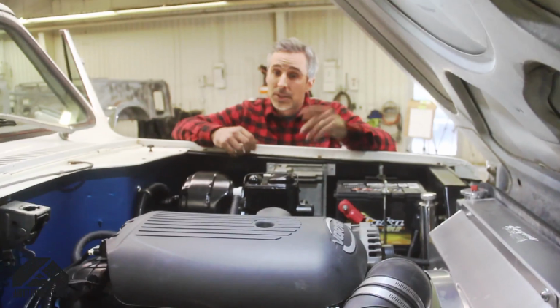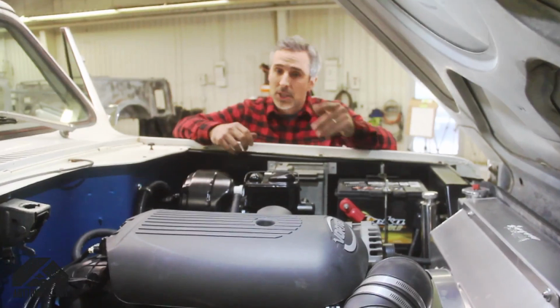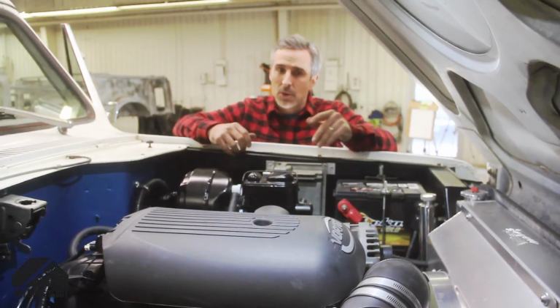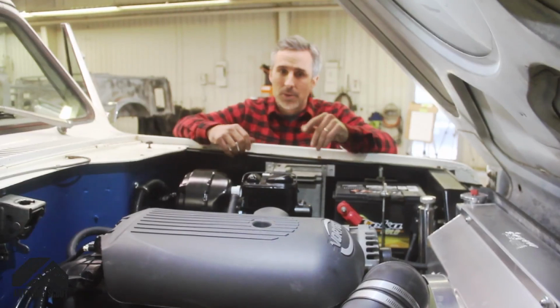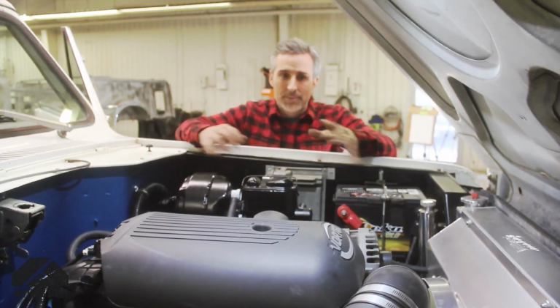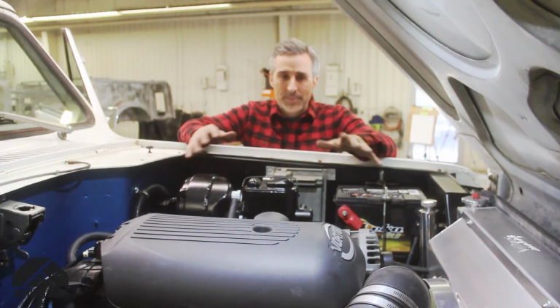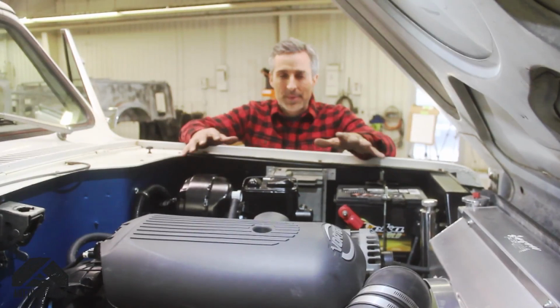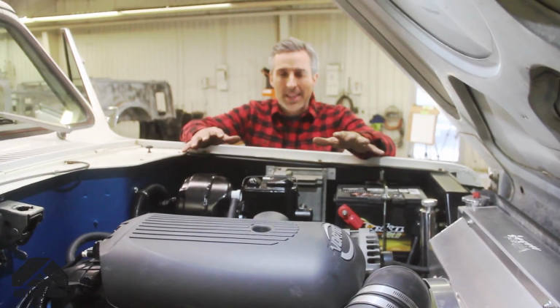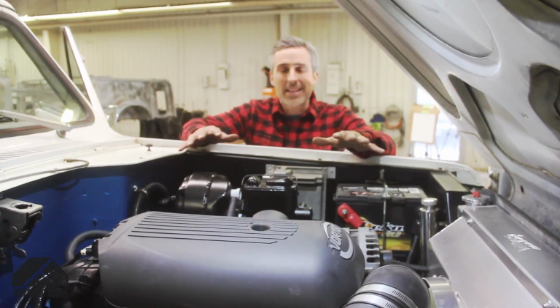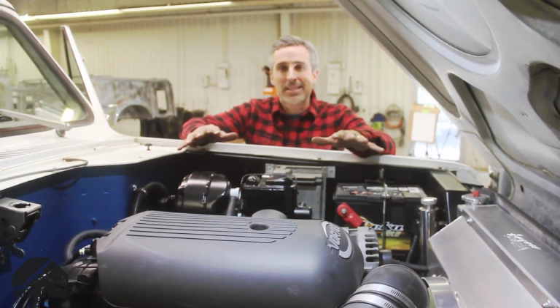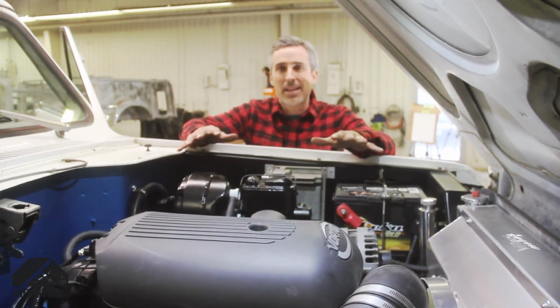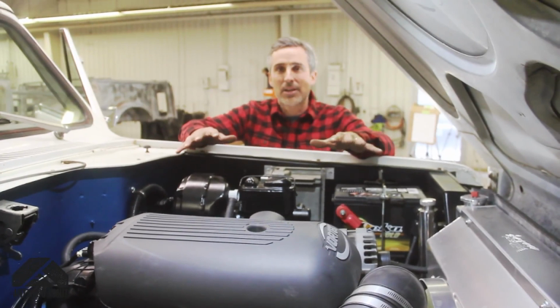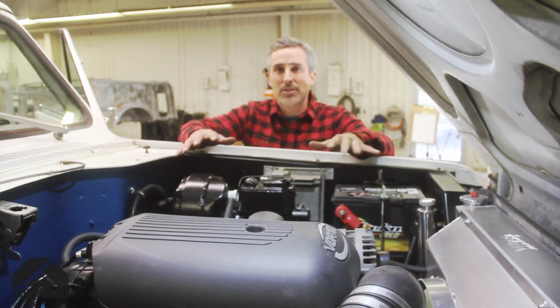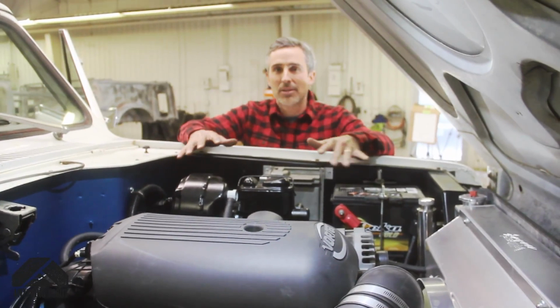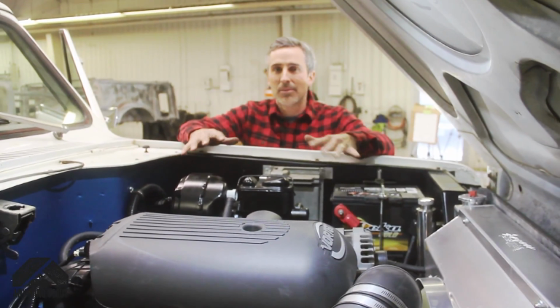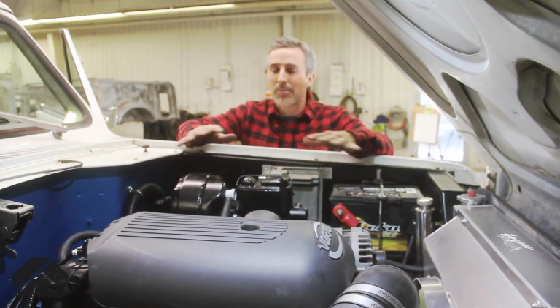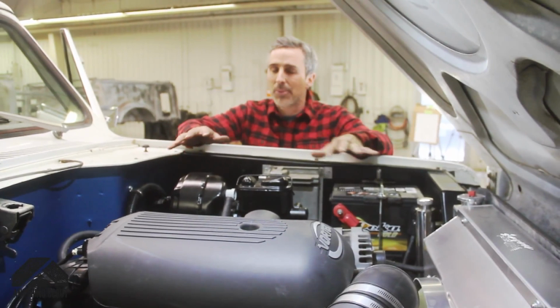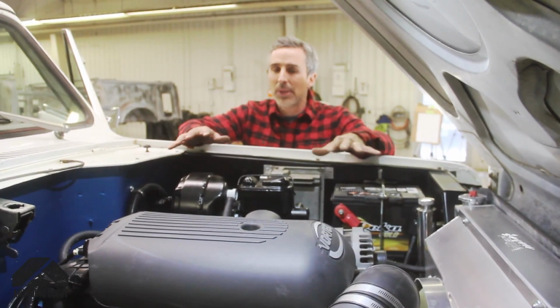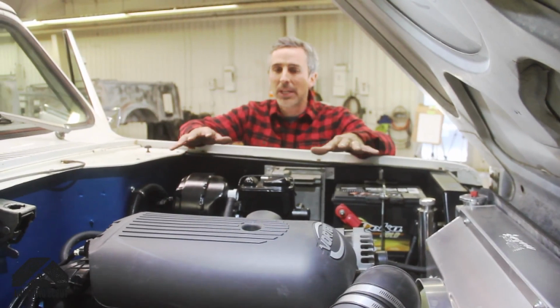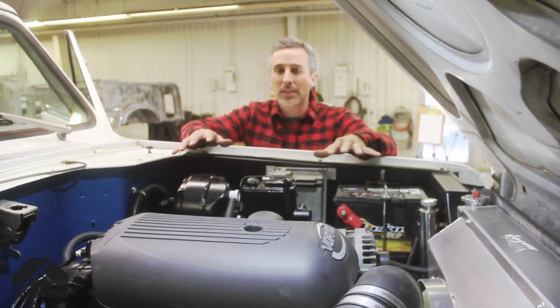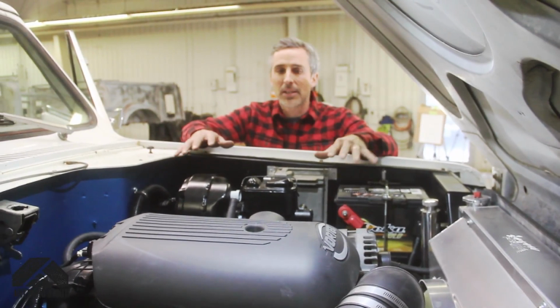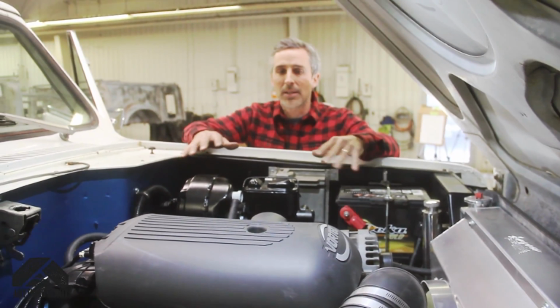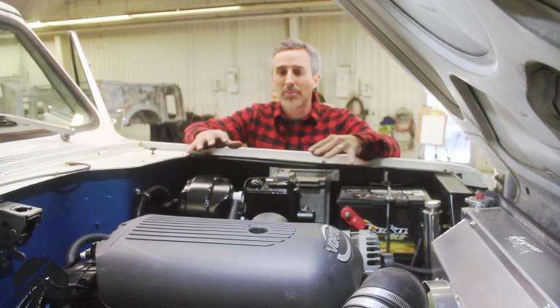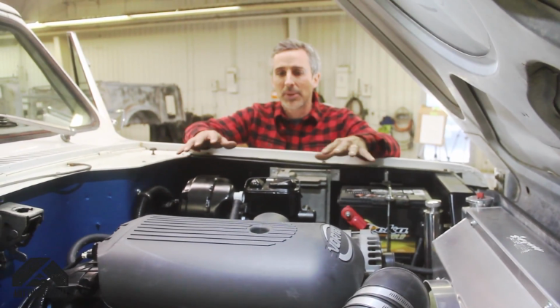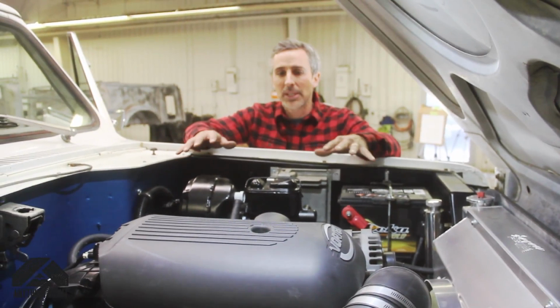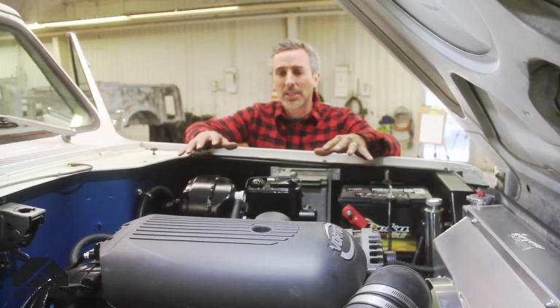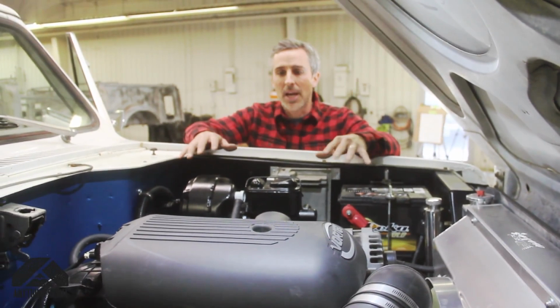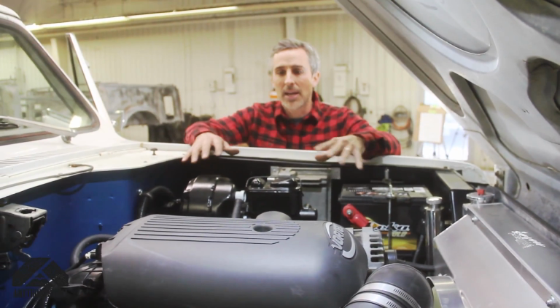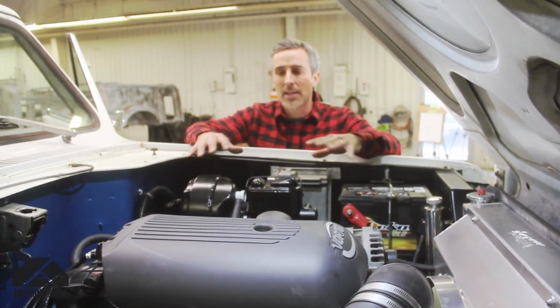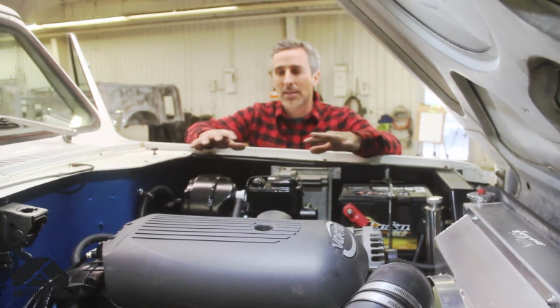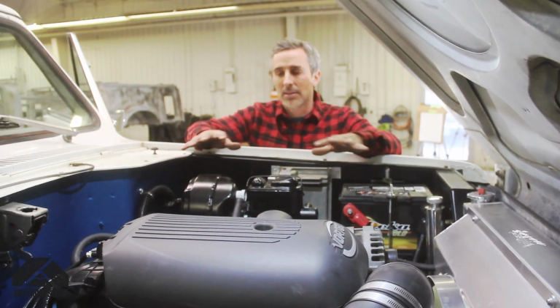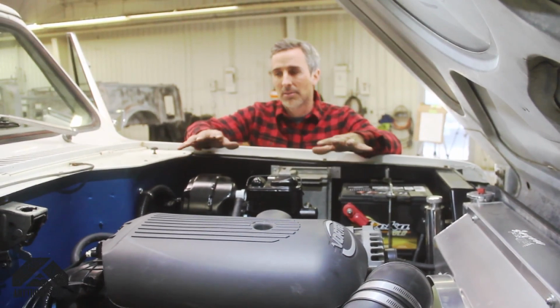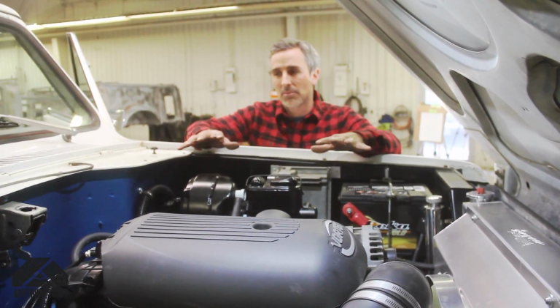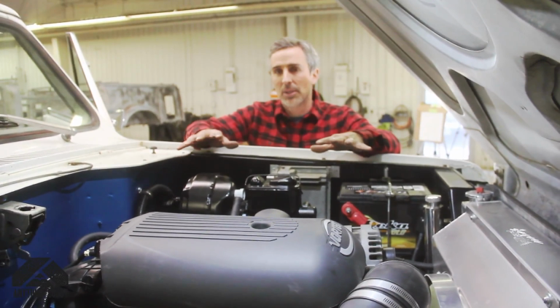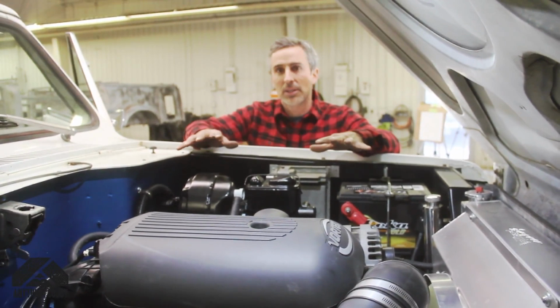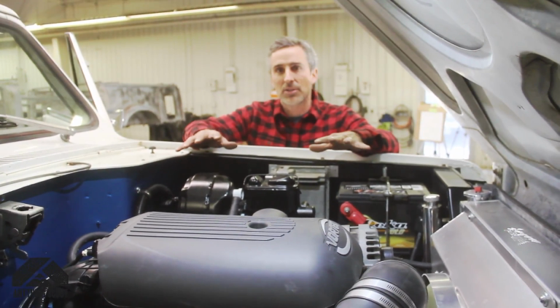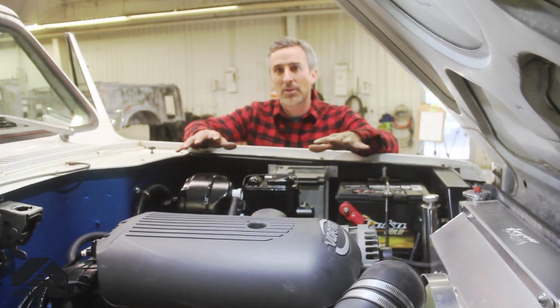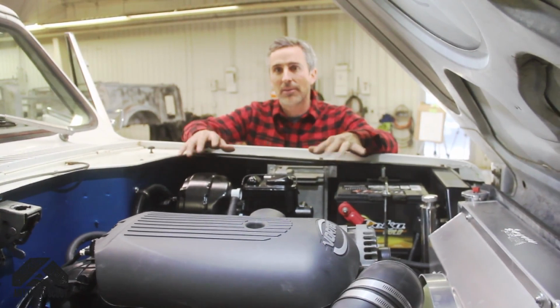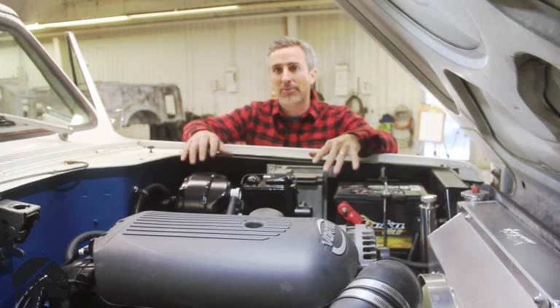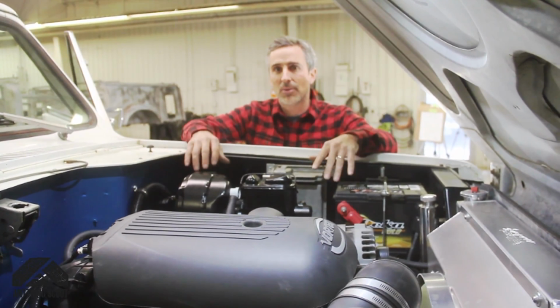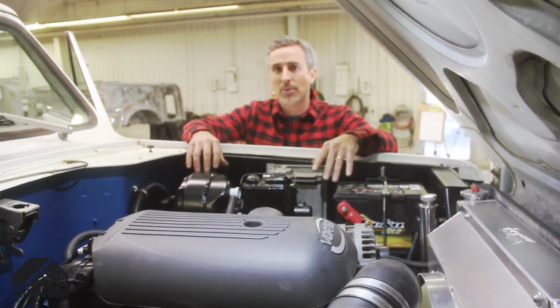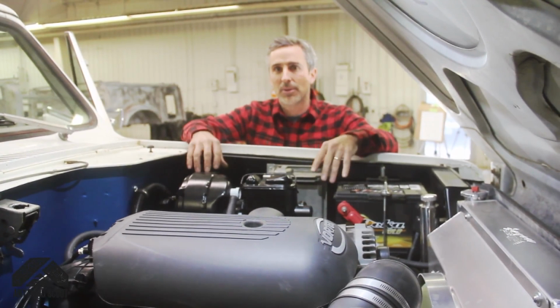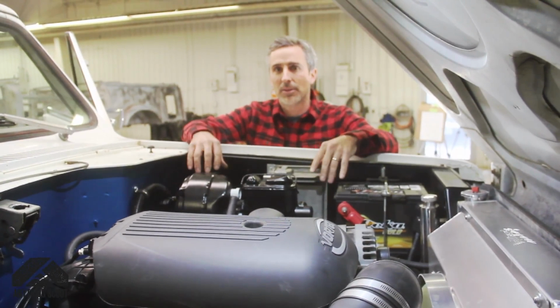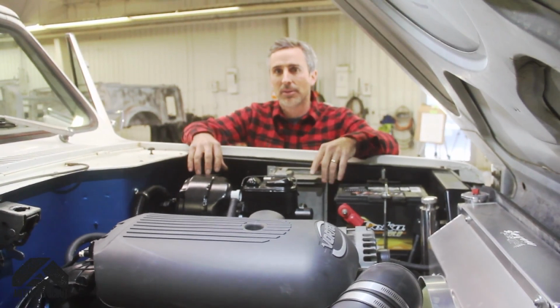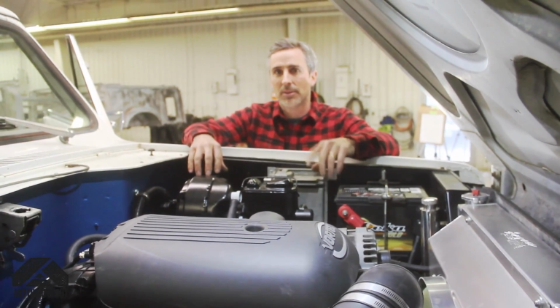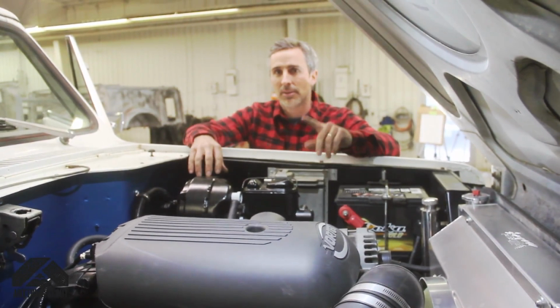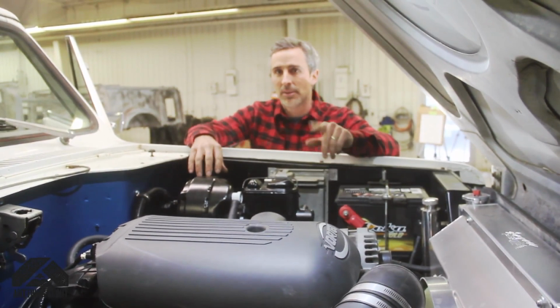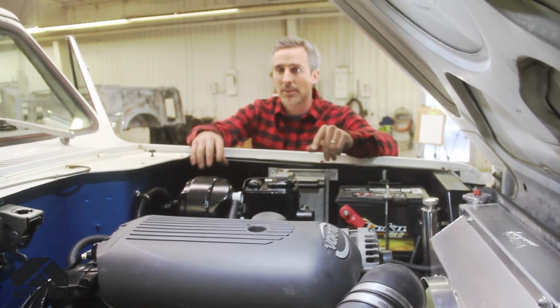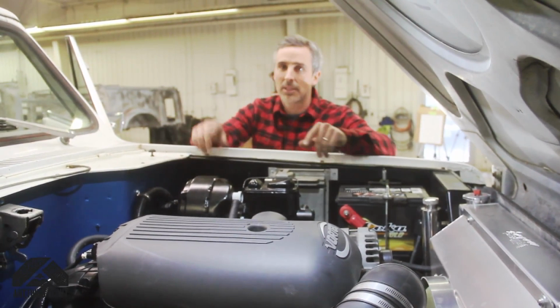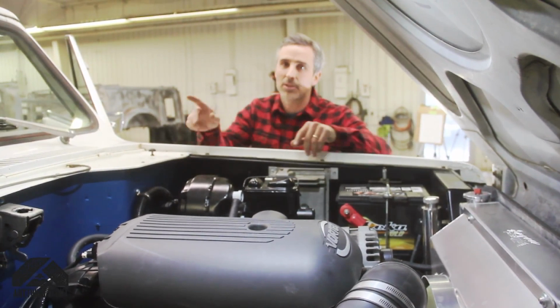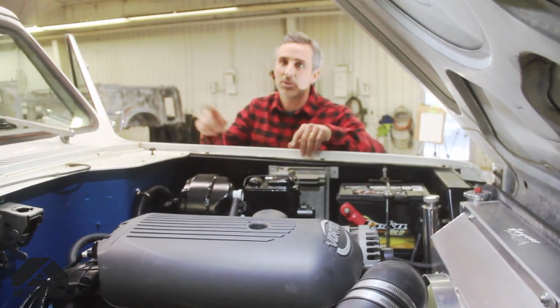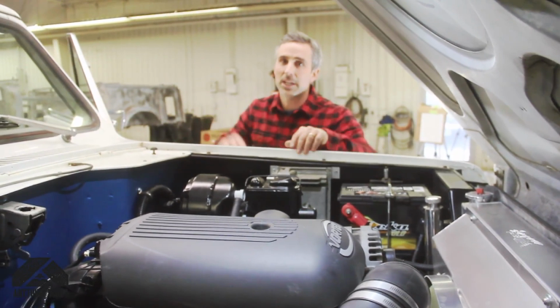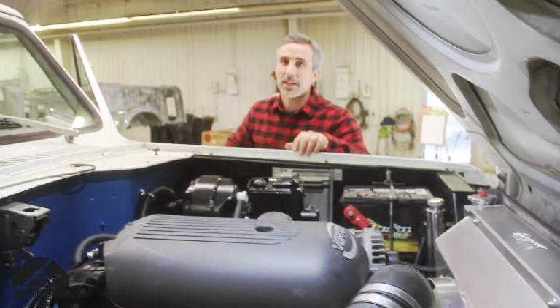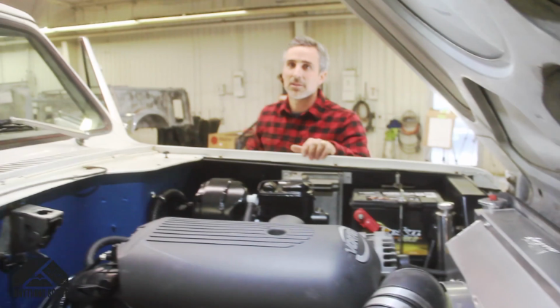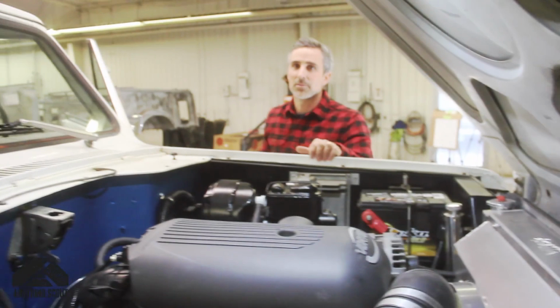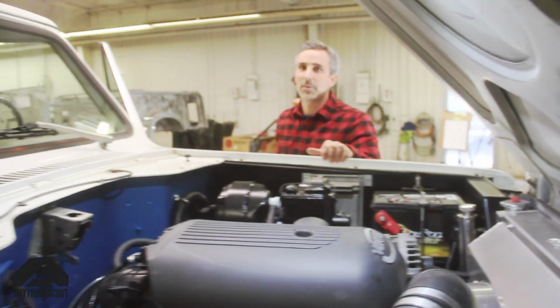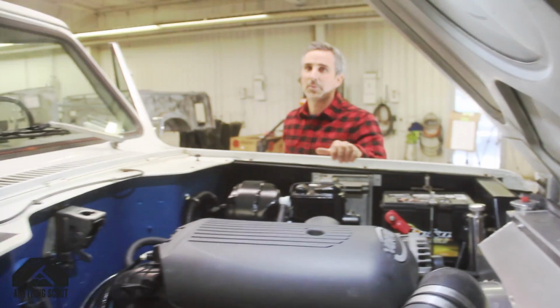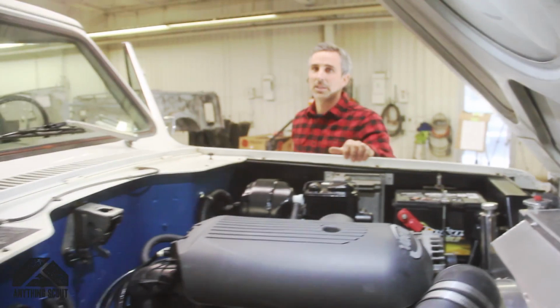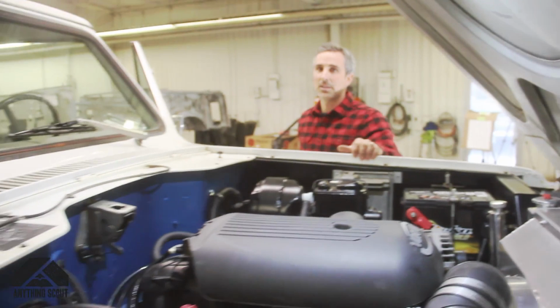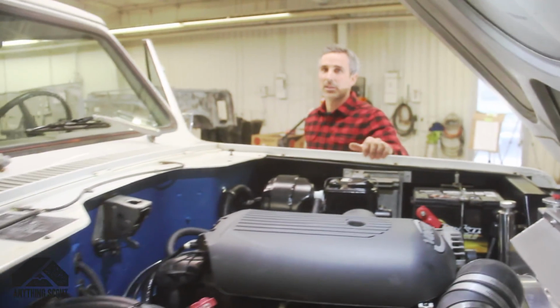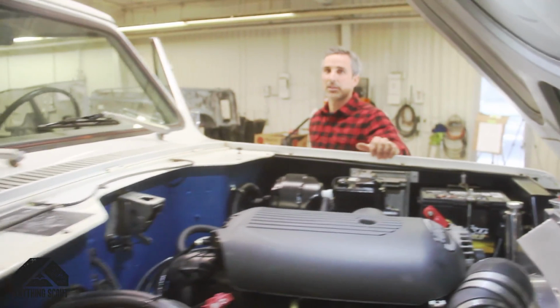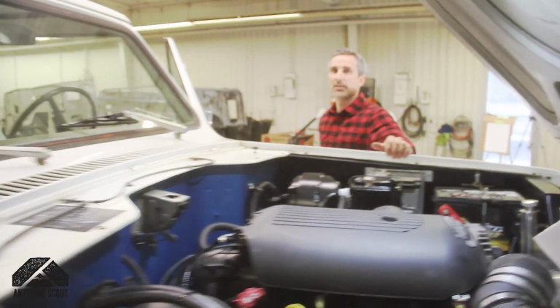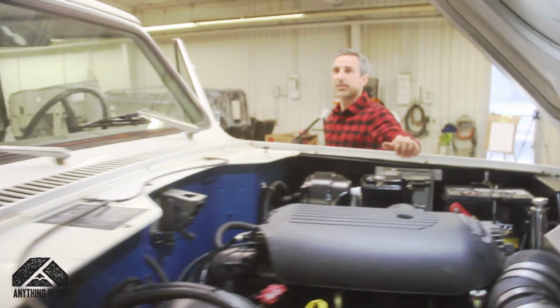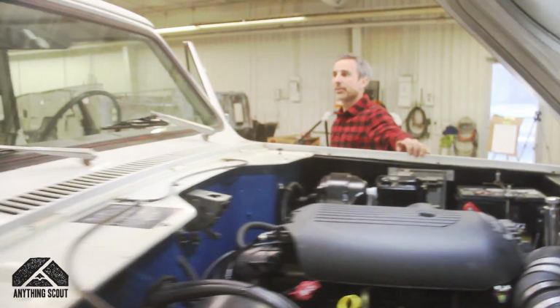So that's the engine — pretty clean, pretty tidy, really straightforward. Let's go check out some upgrades on the interior.